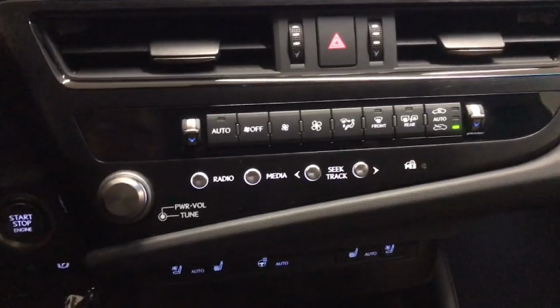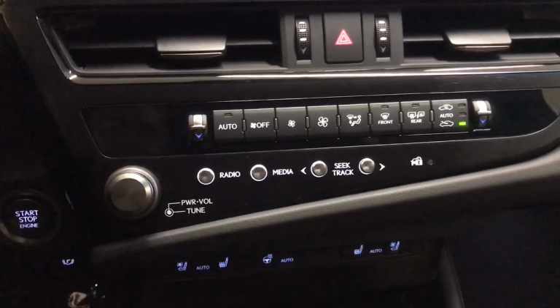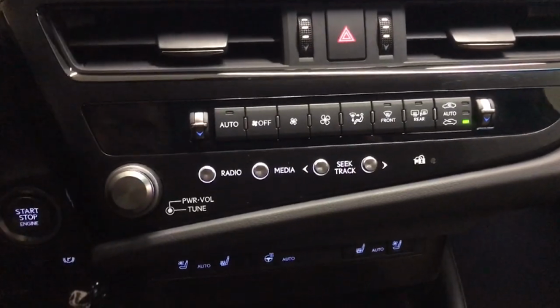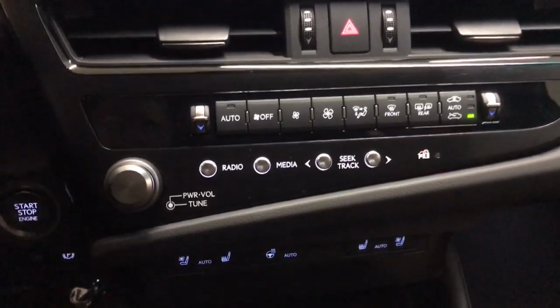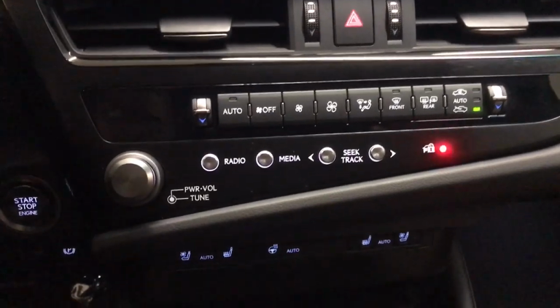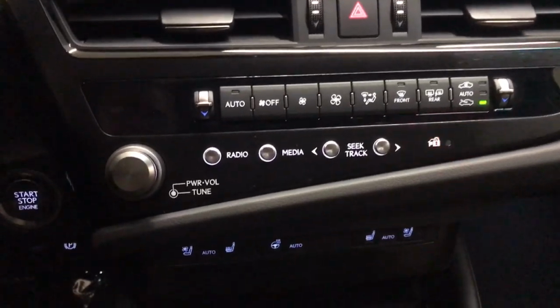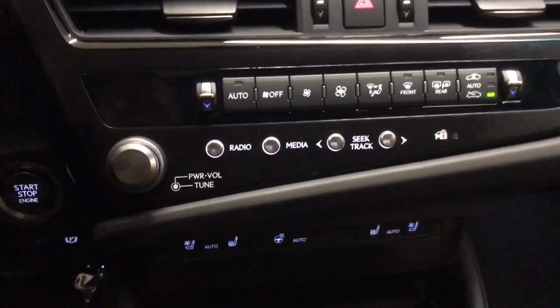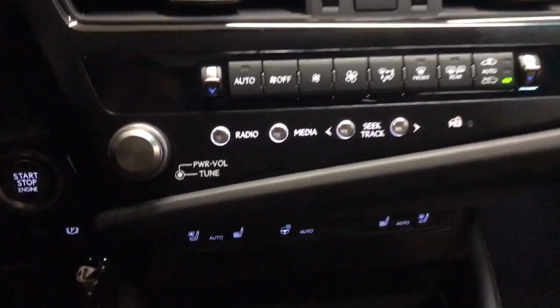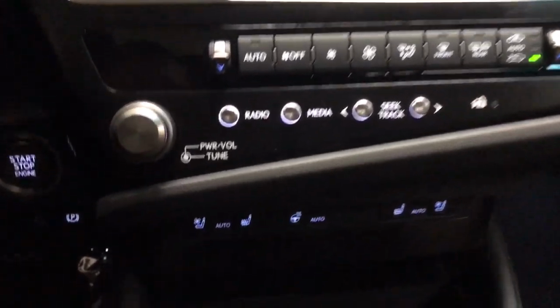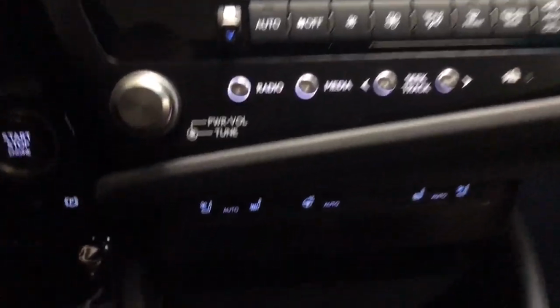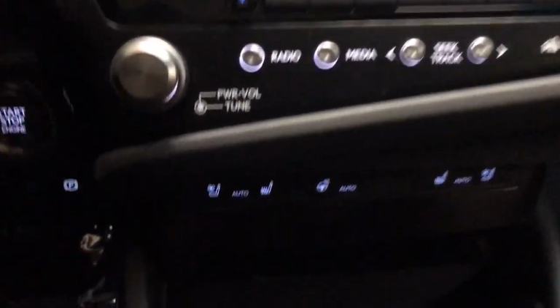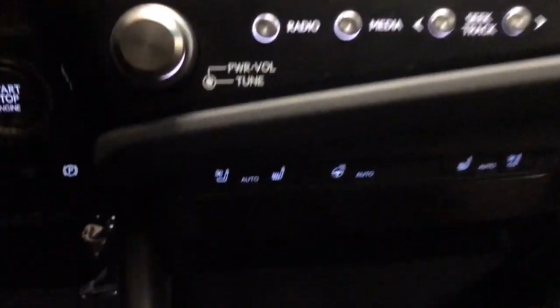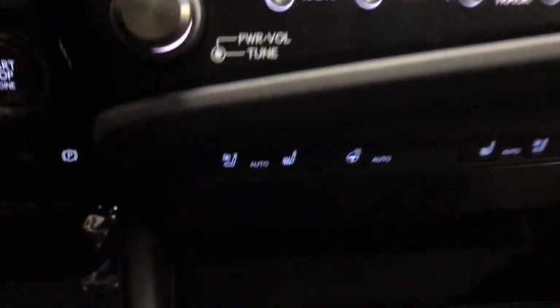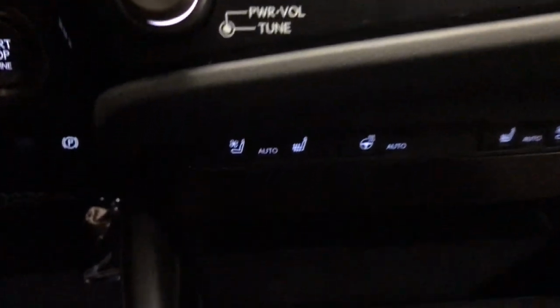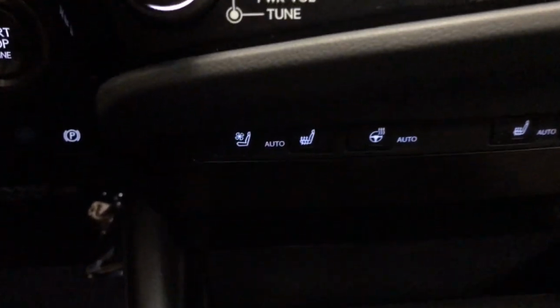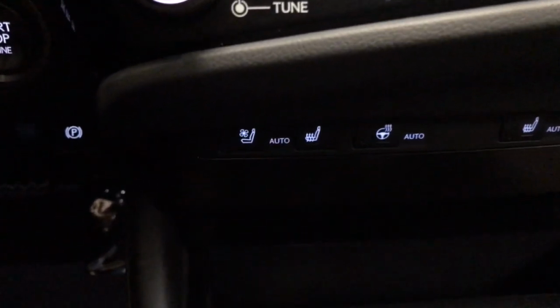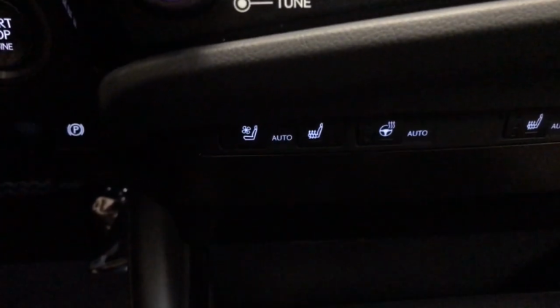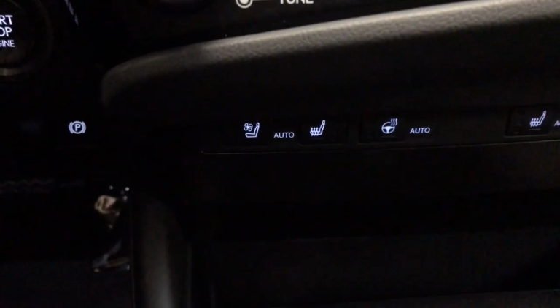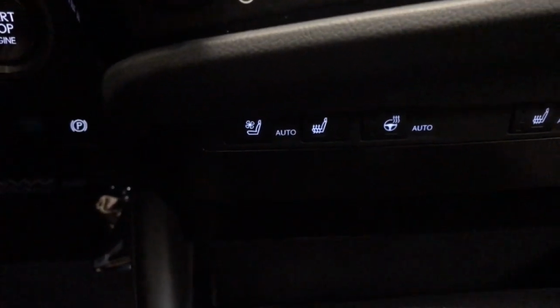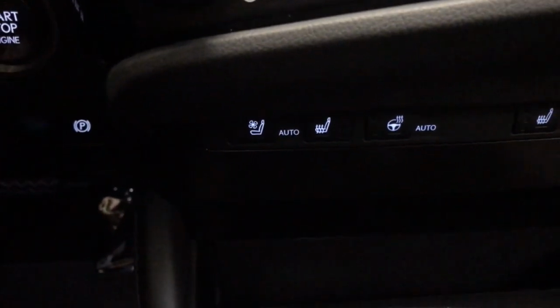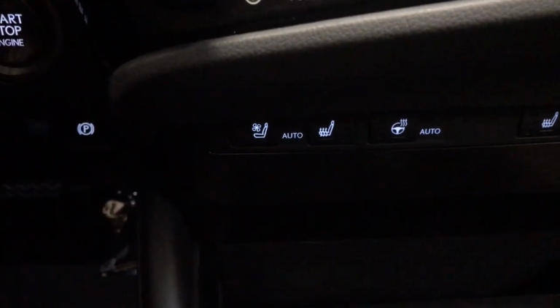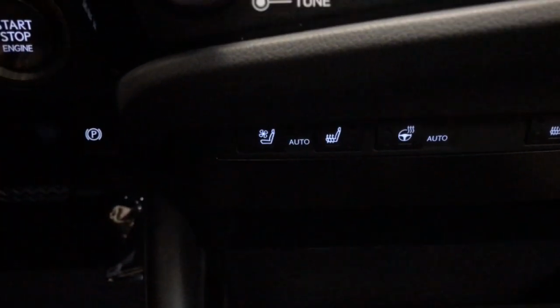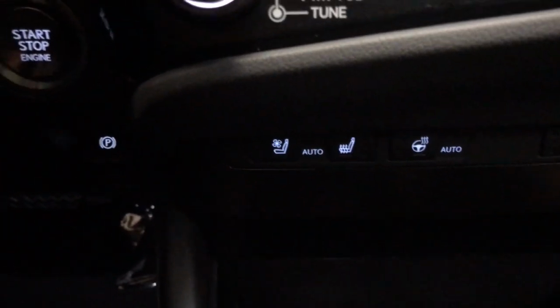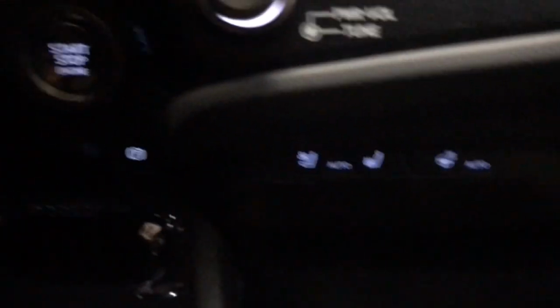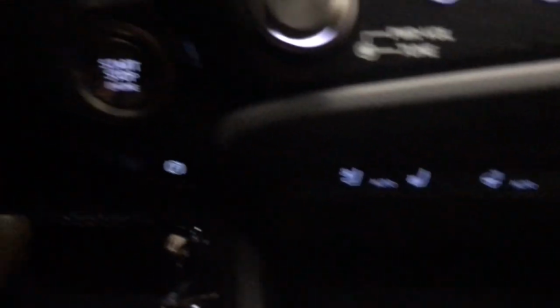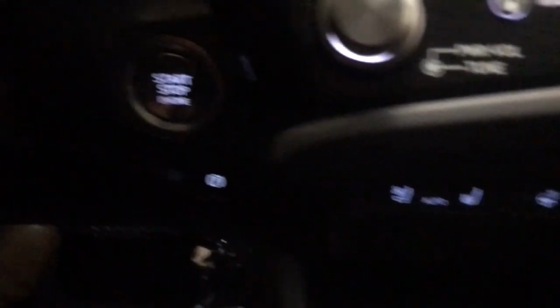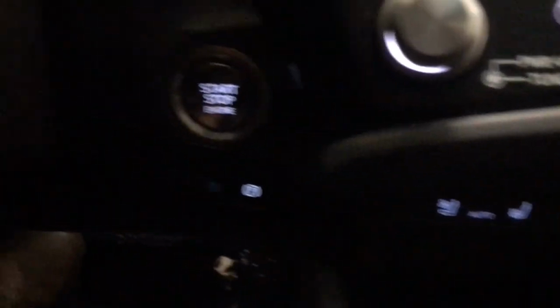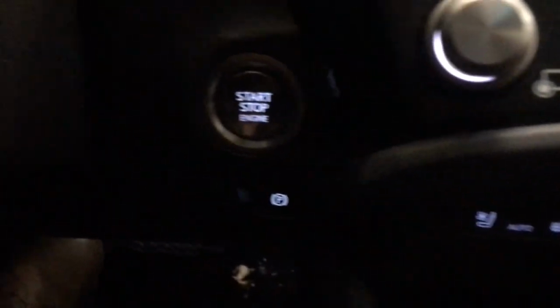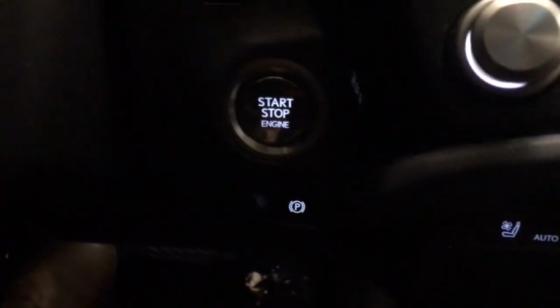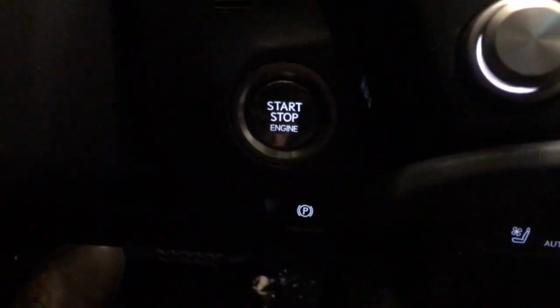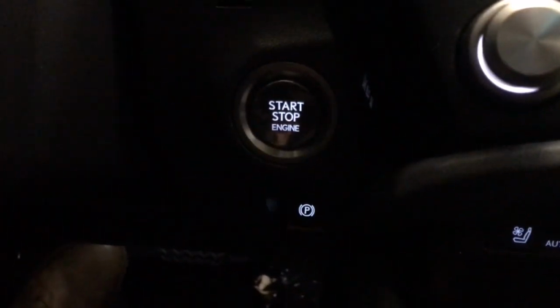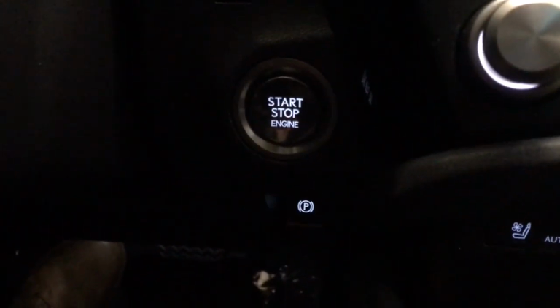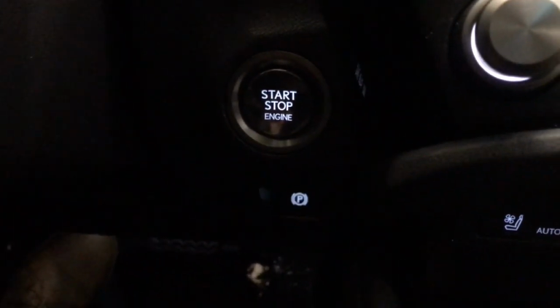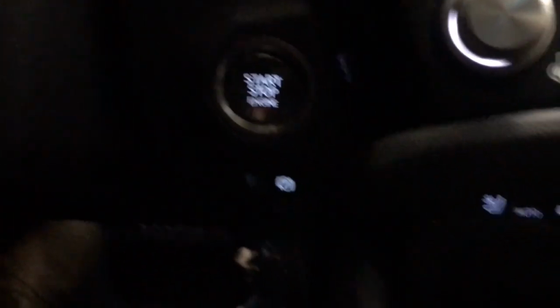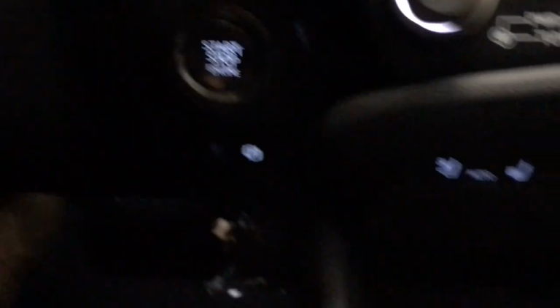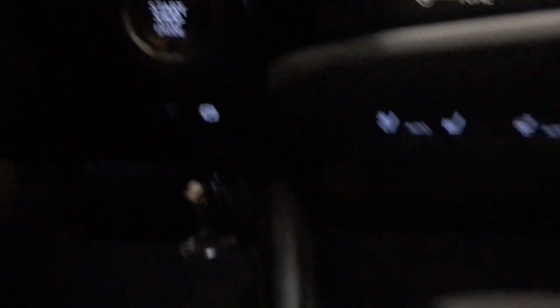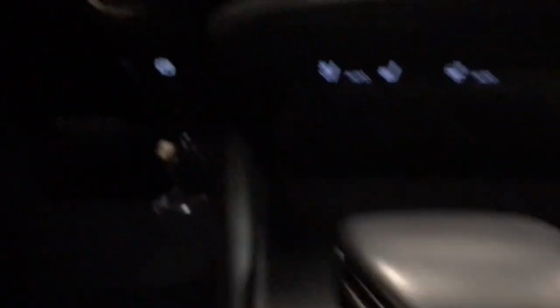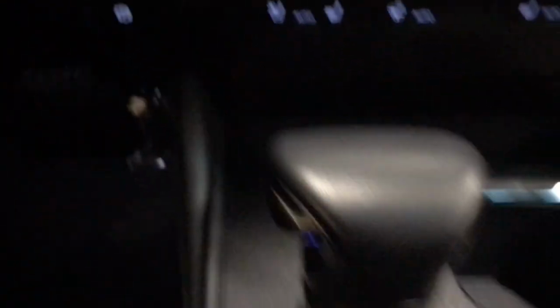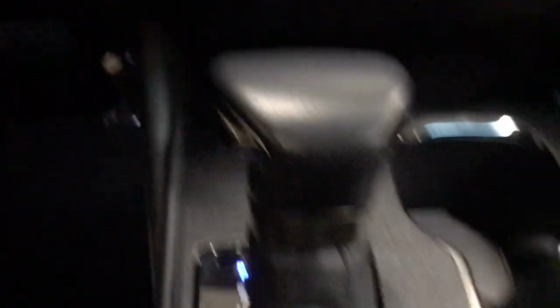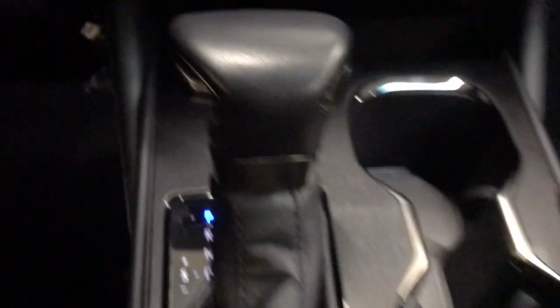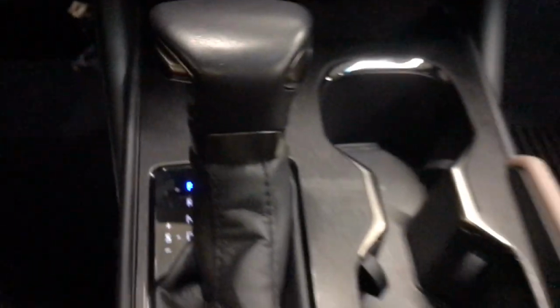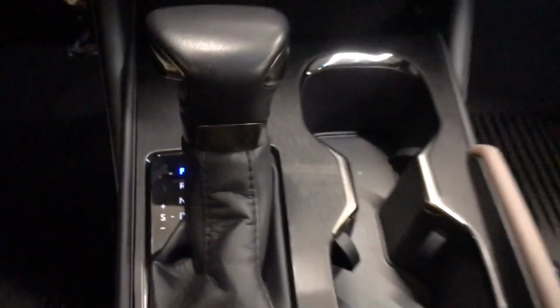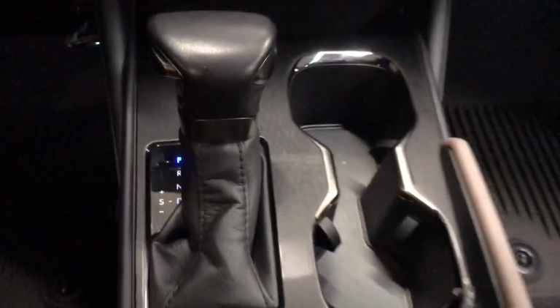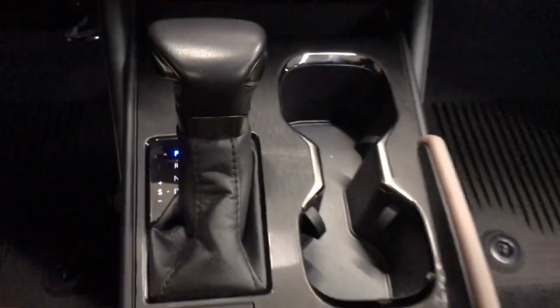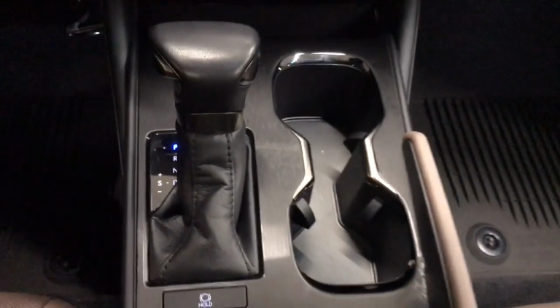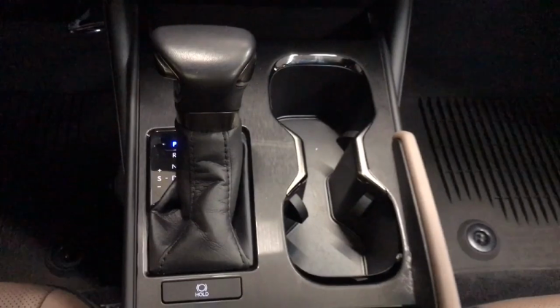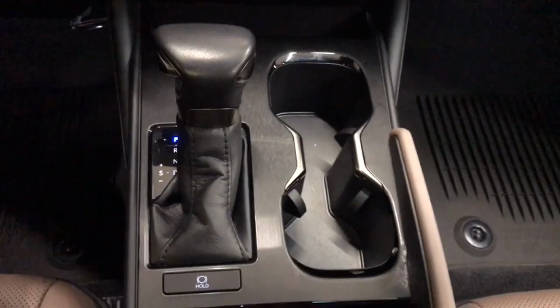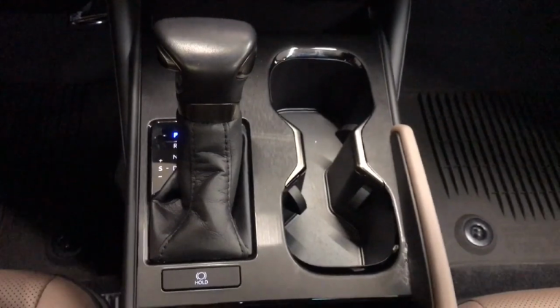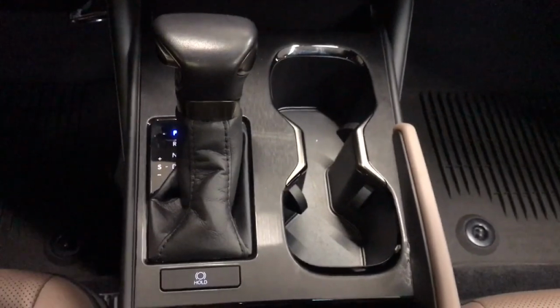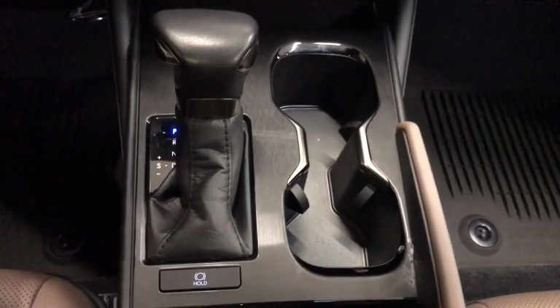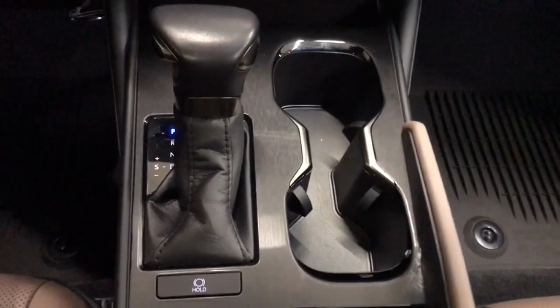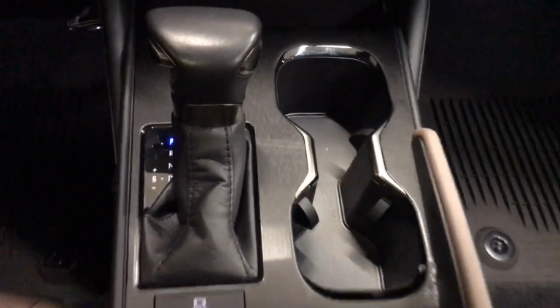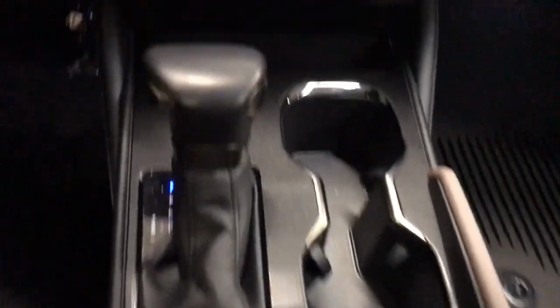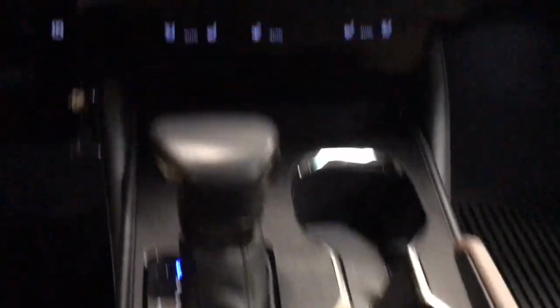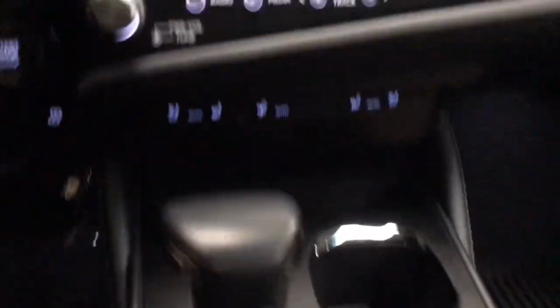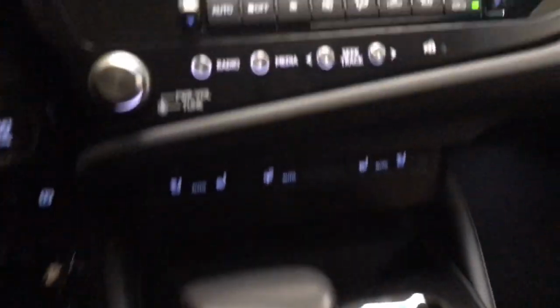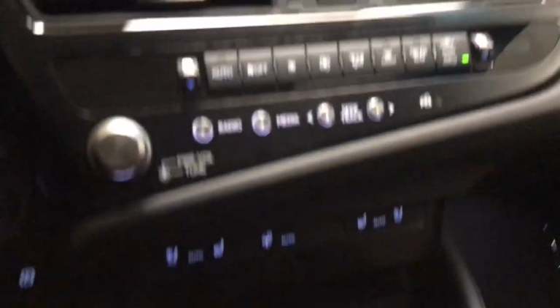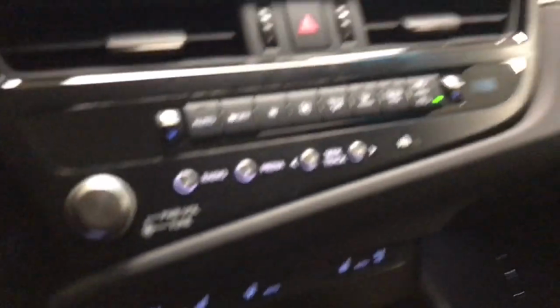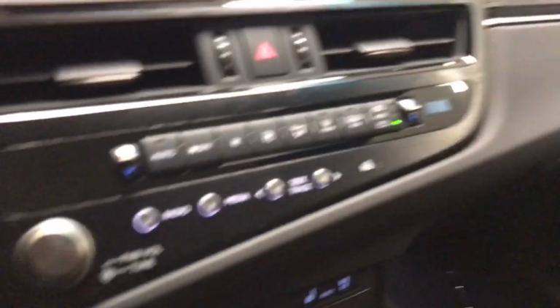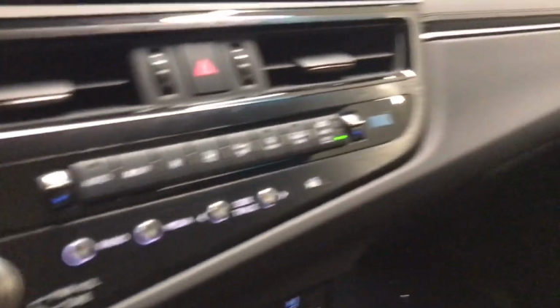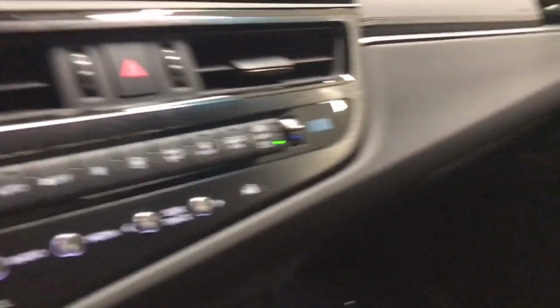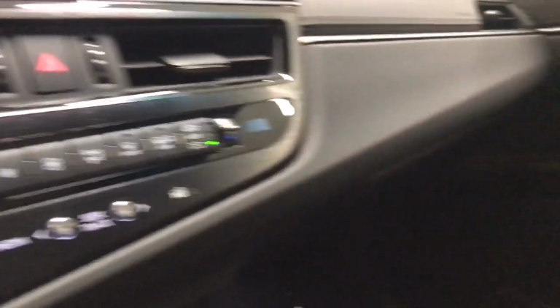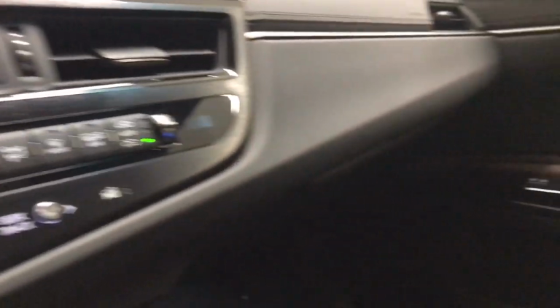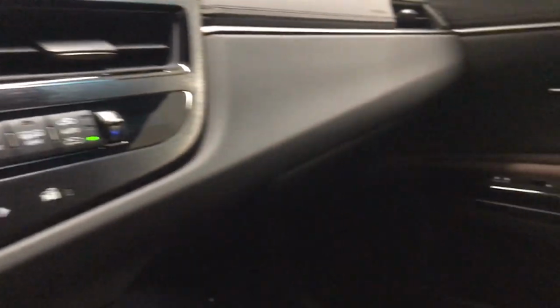Power passenger seat. Heated mirrors. Satellite radio. Backup camera. Dual zone AC.